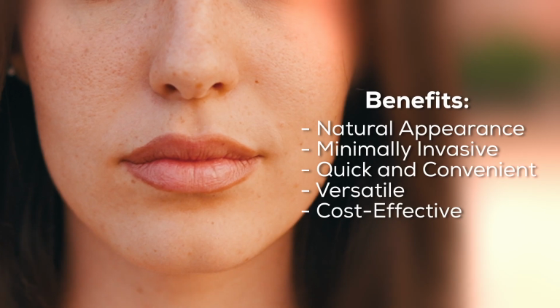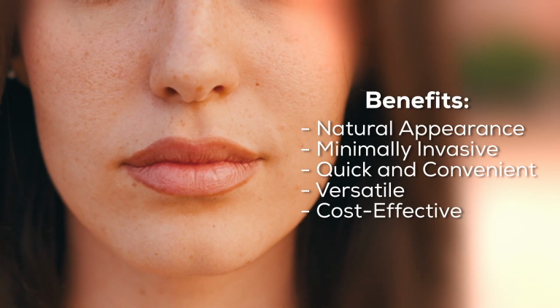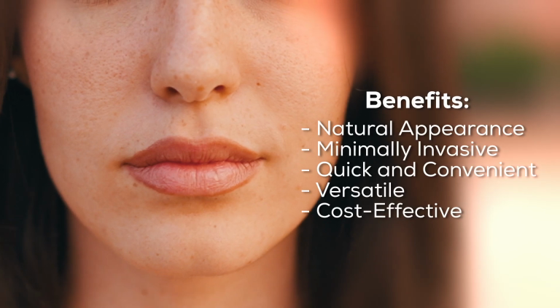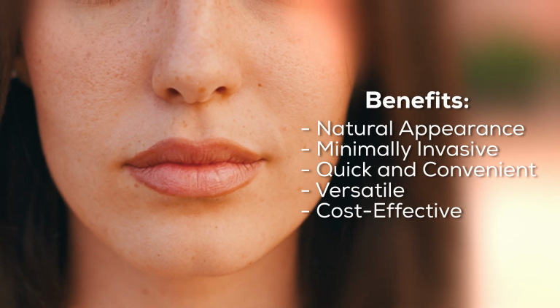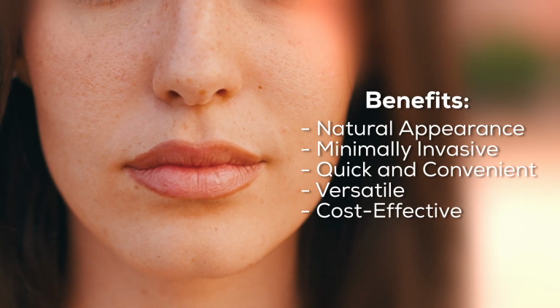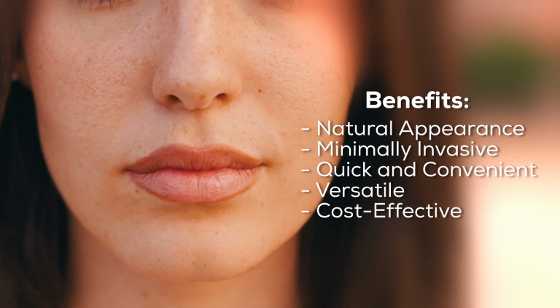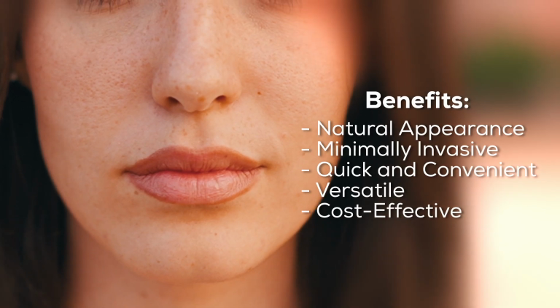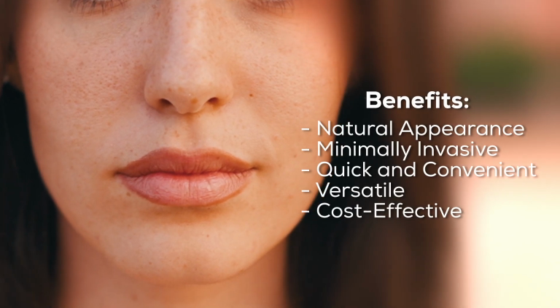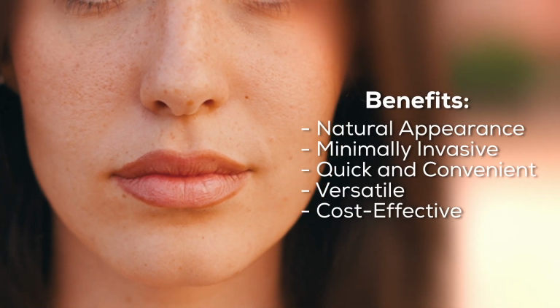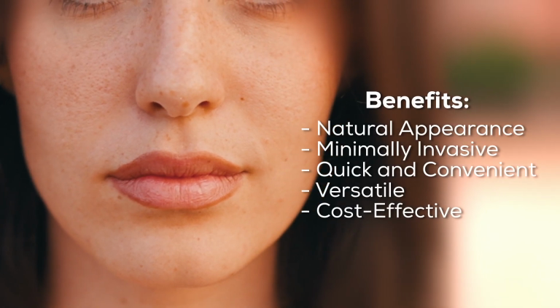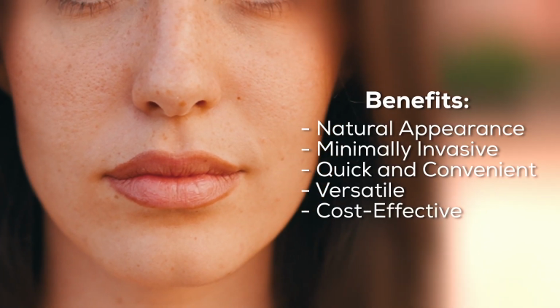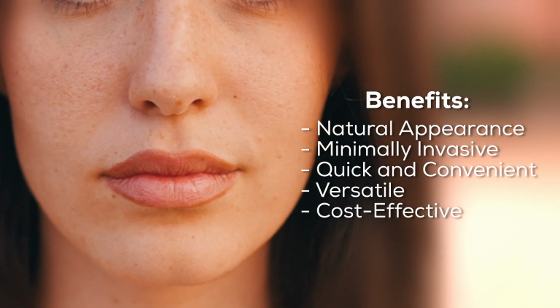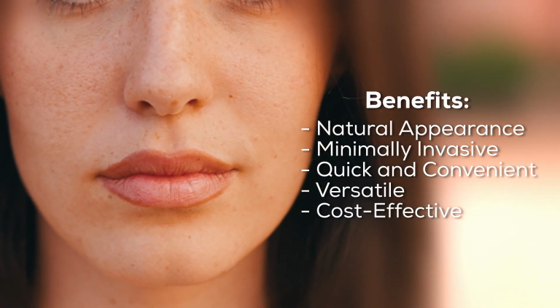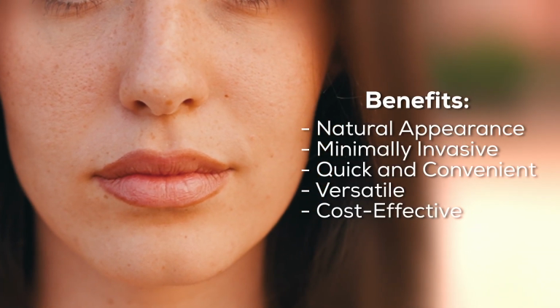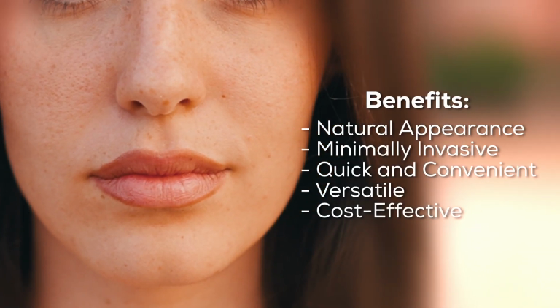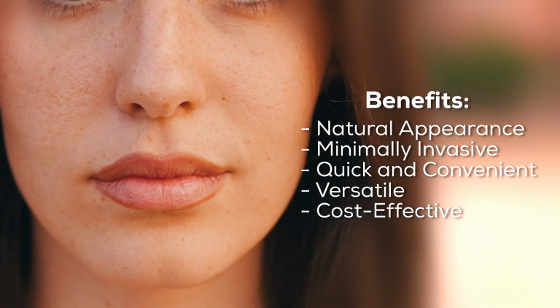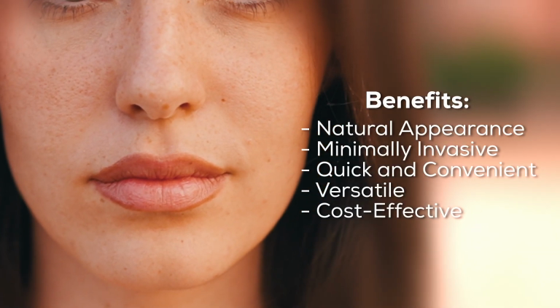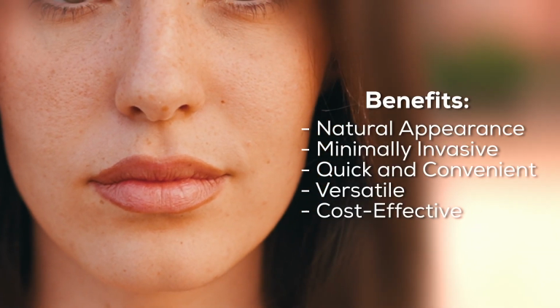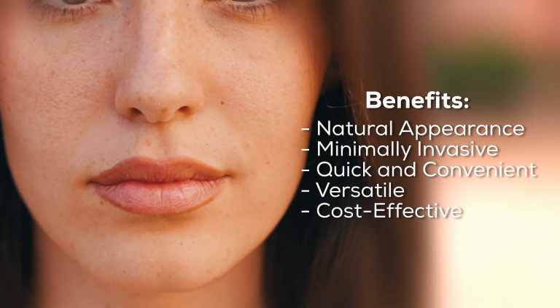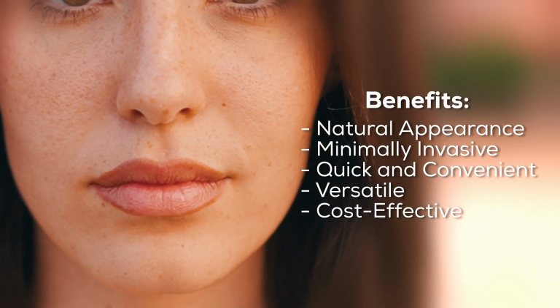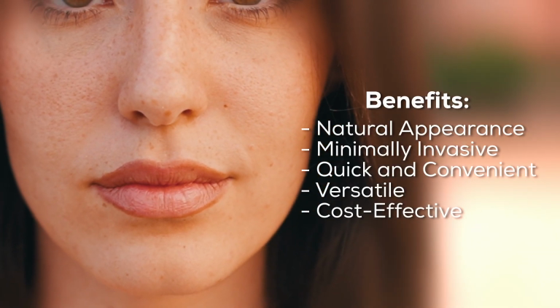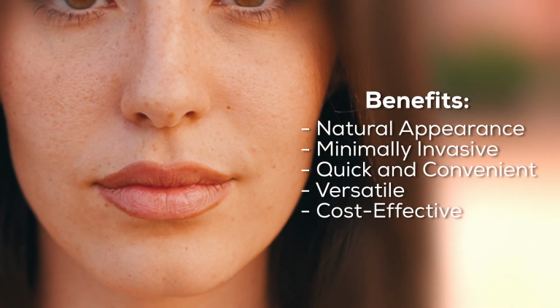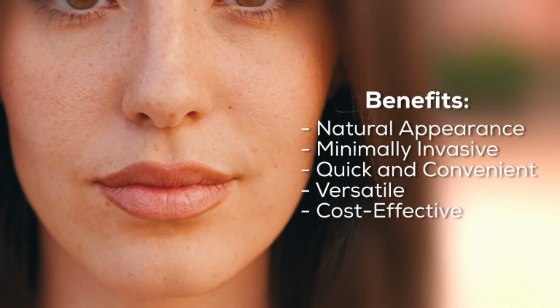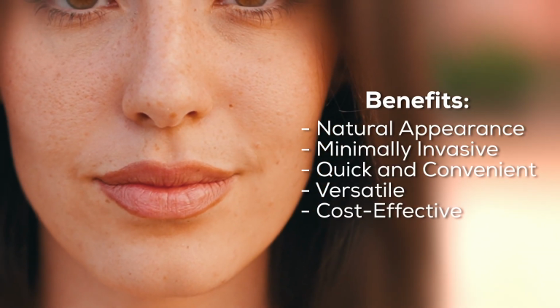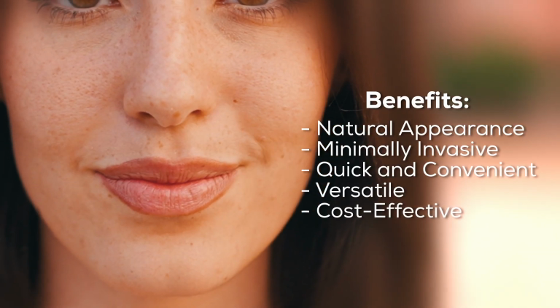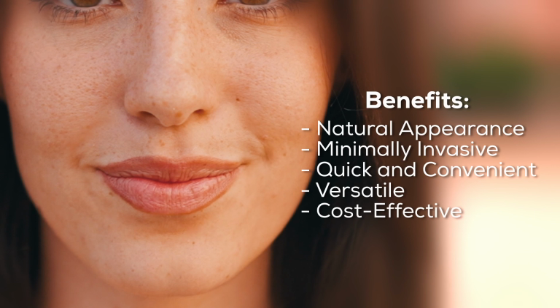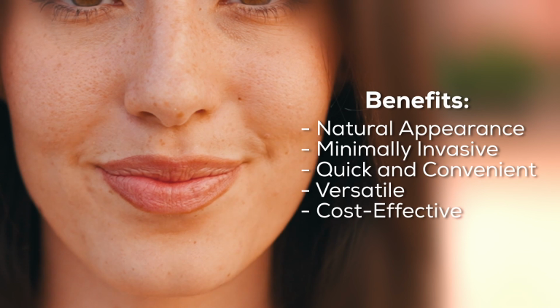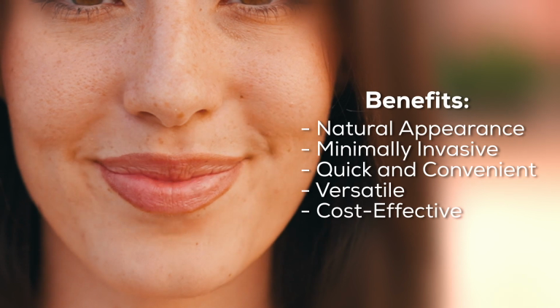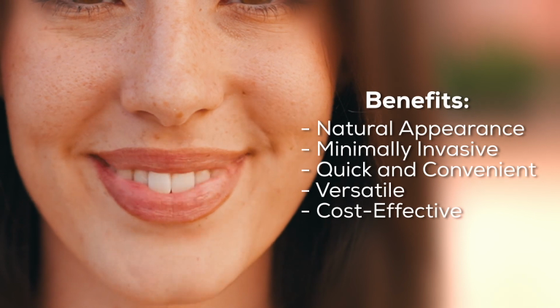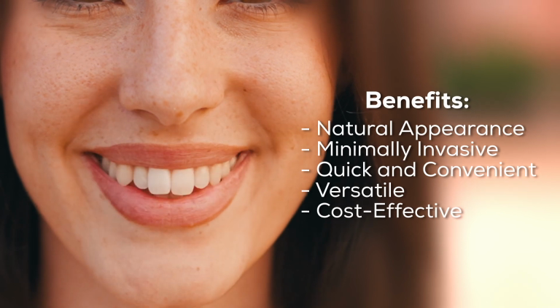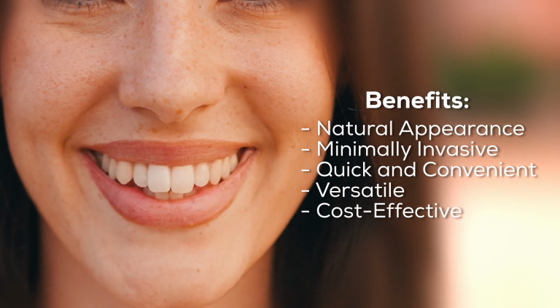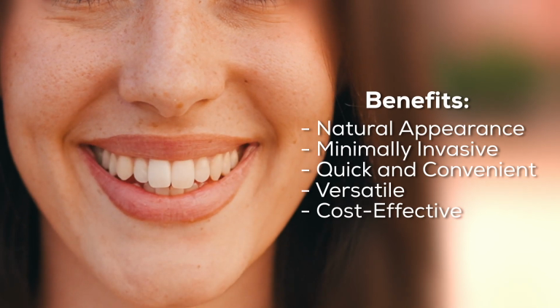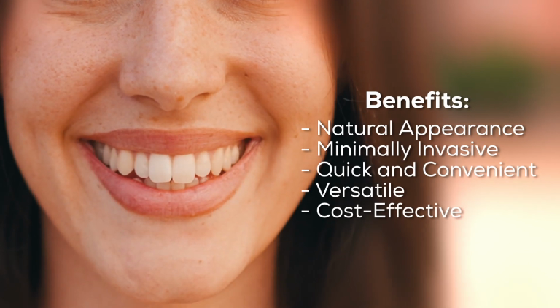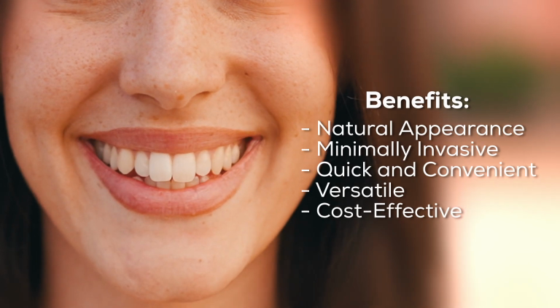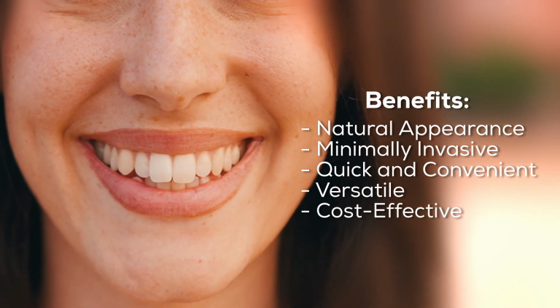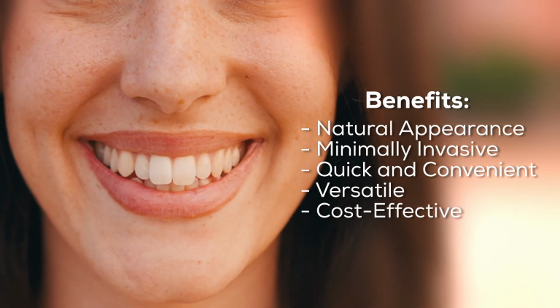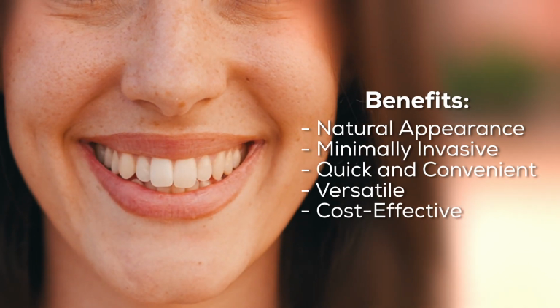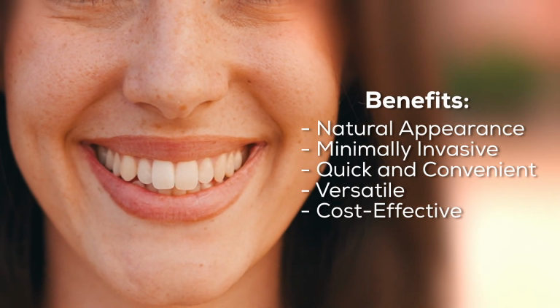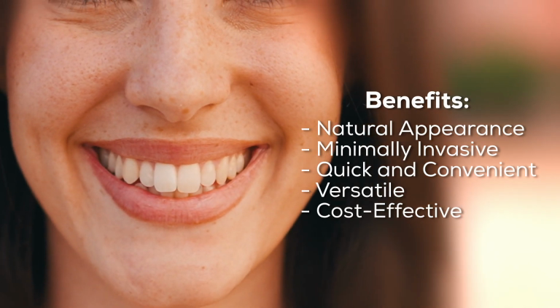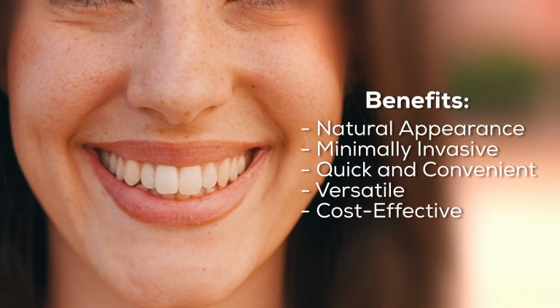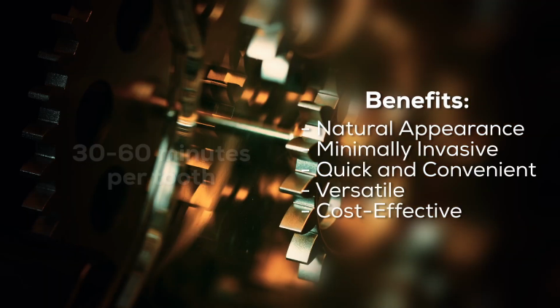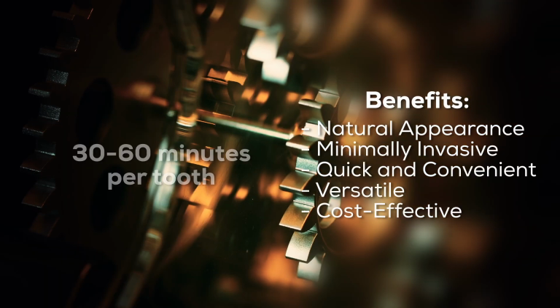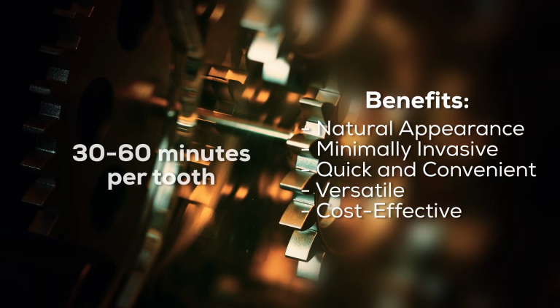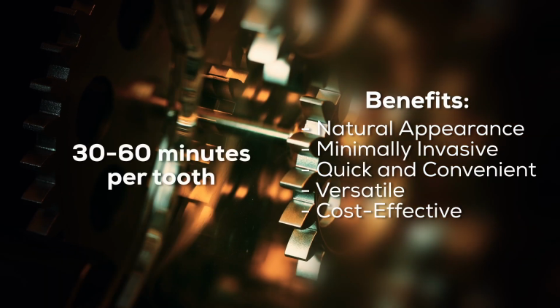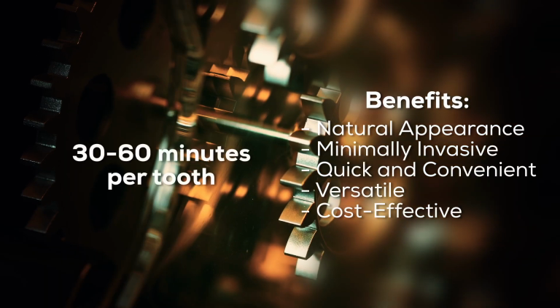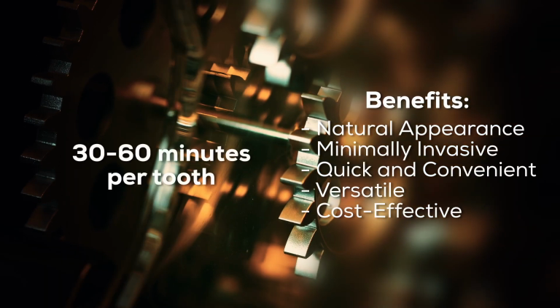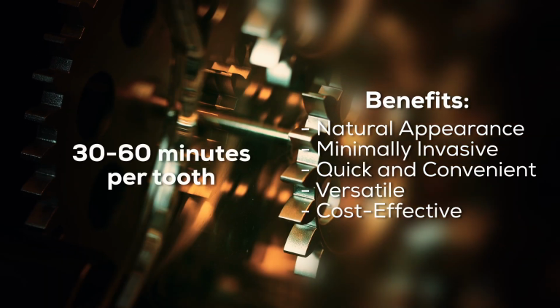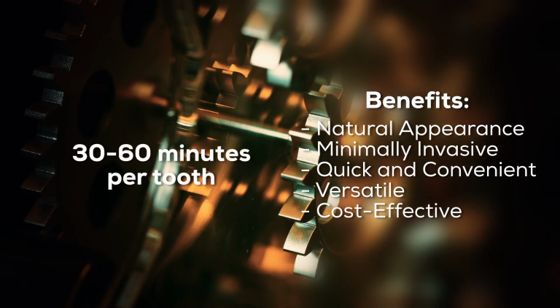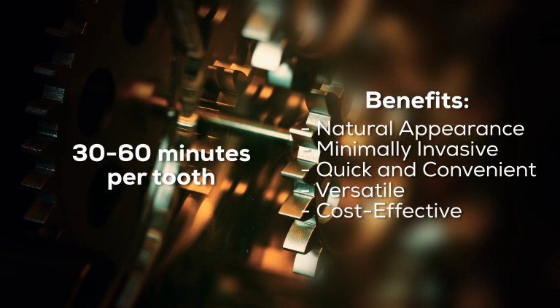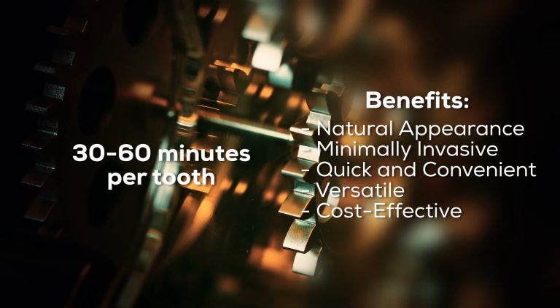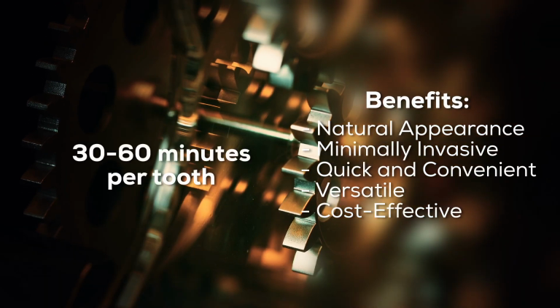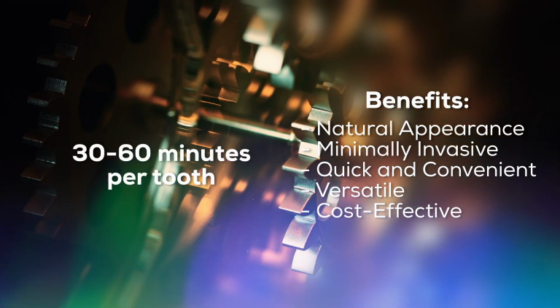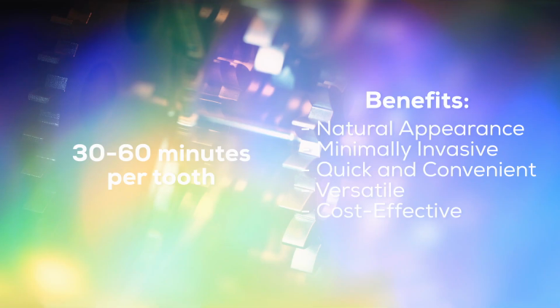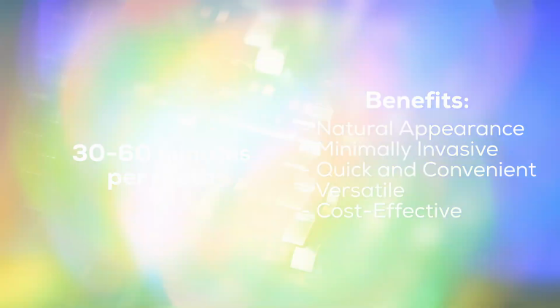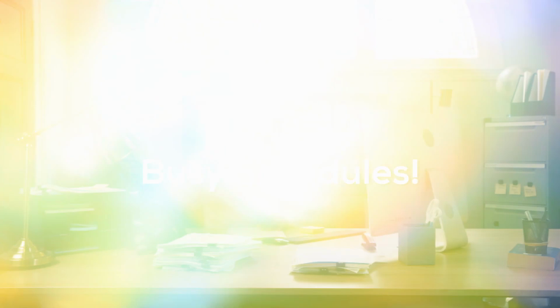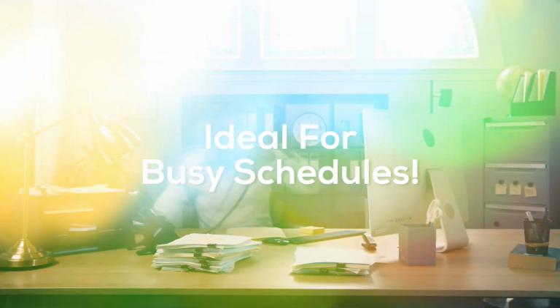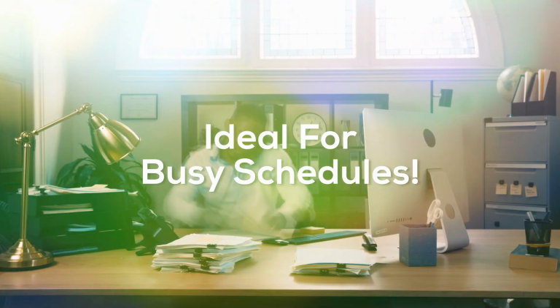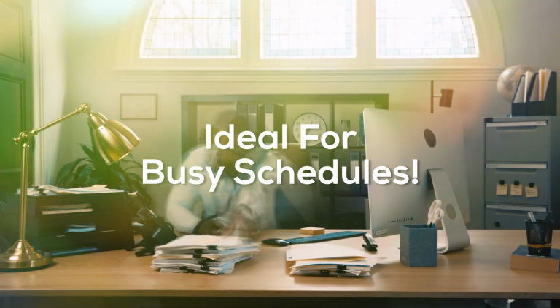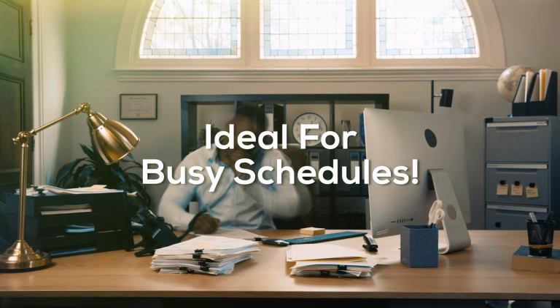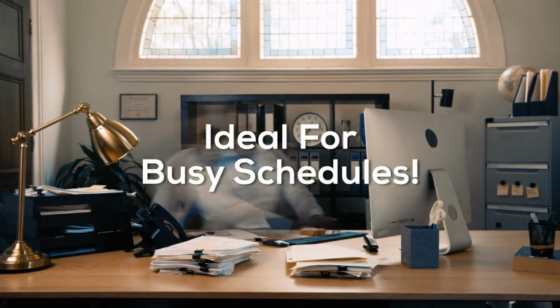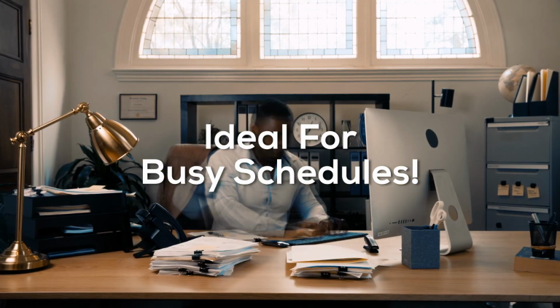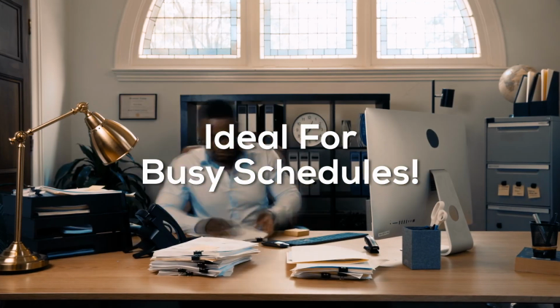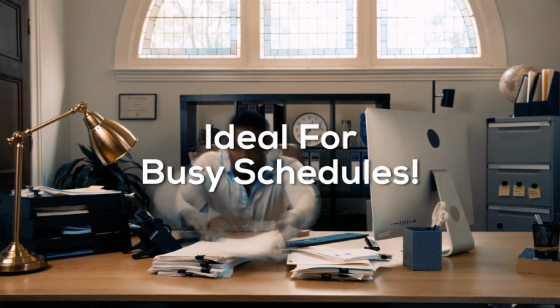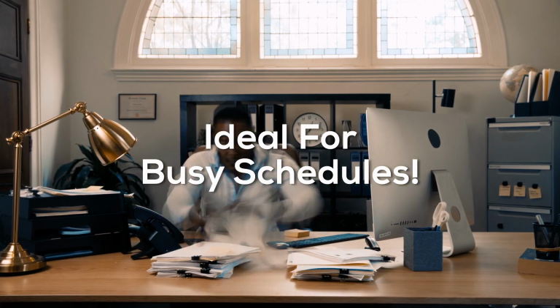Bonding provides a seamless, natural look, preserves tooth enamel, and requires no surgery. It takes 30 to 60 minutes per tooth — ideal for busy schedules.